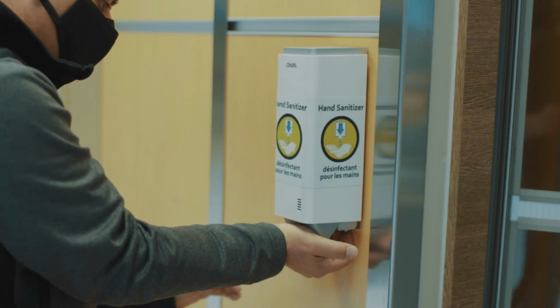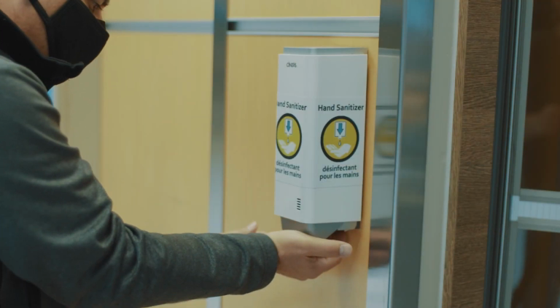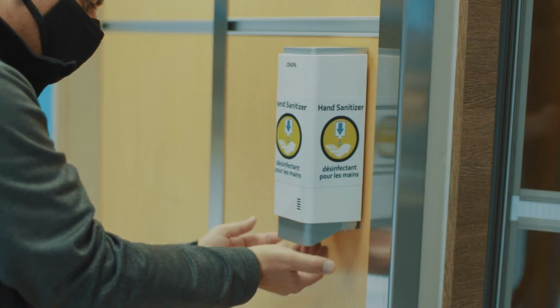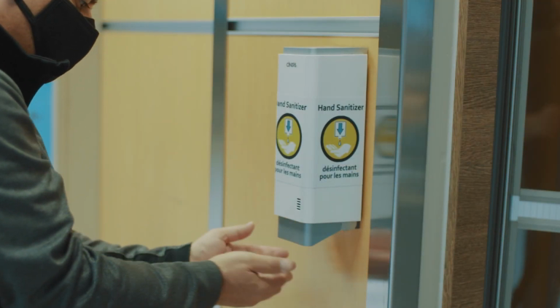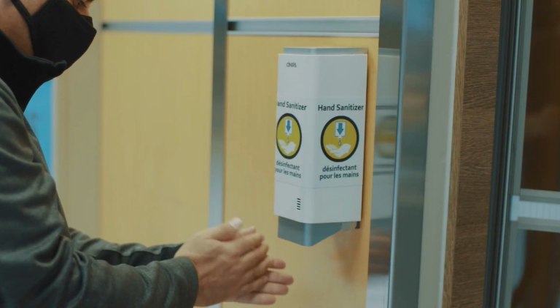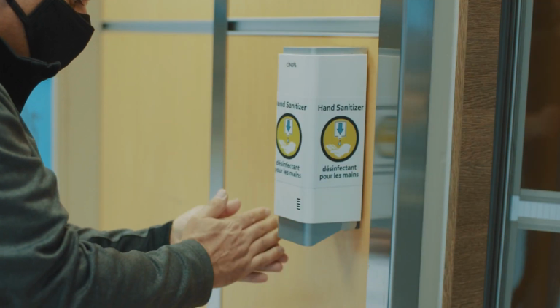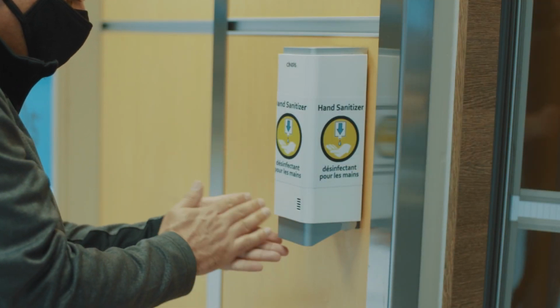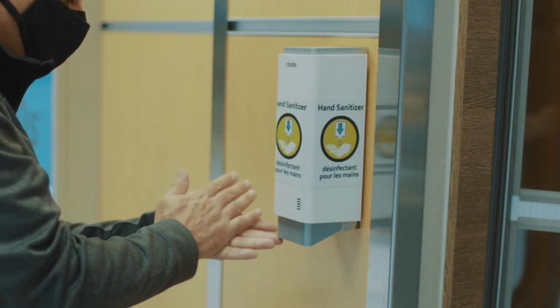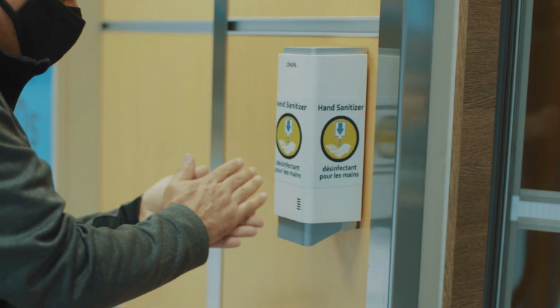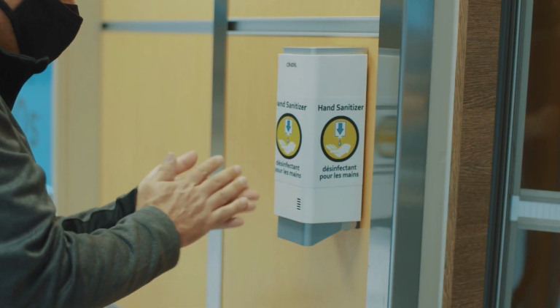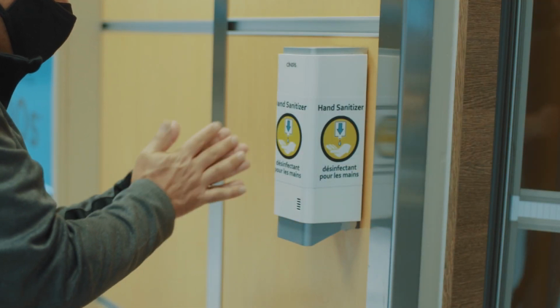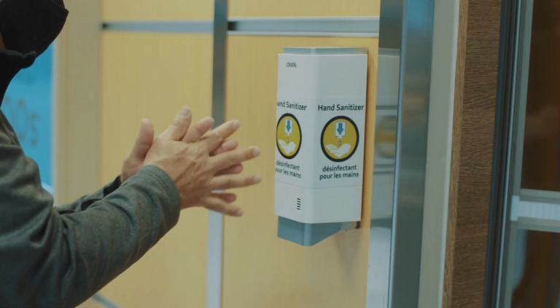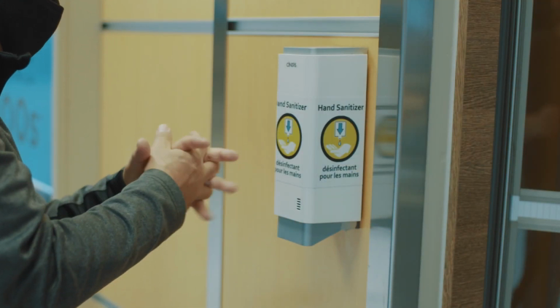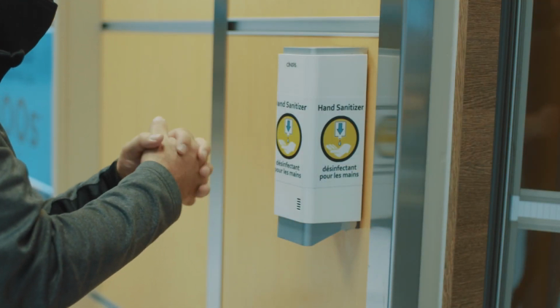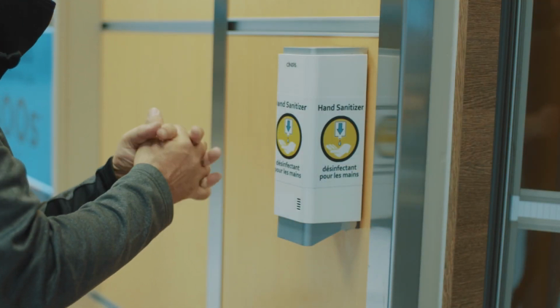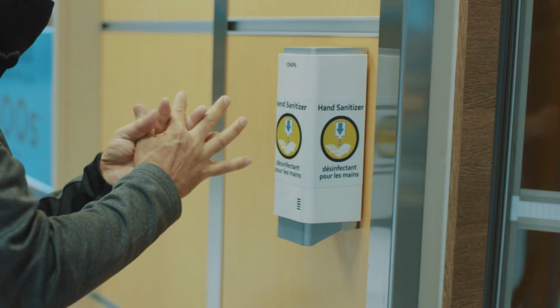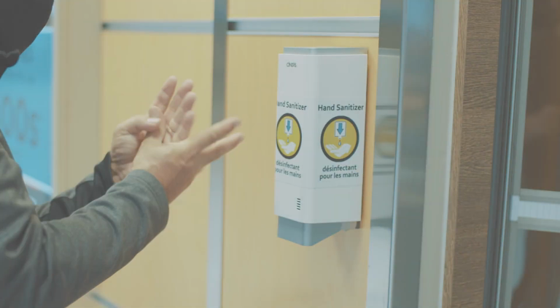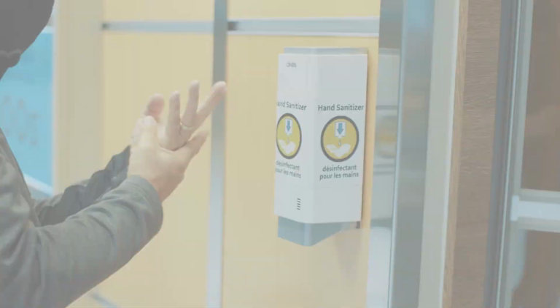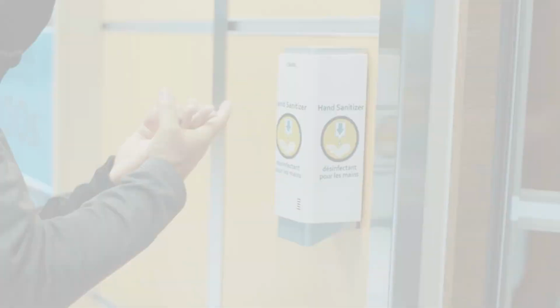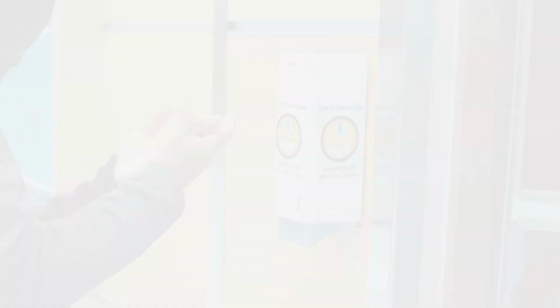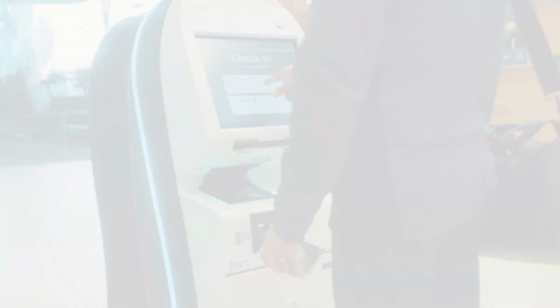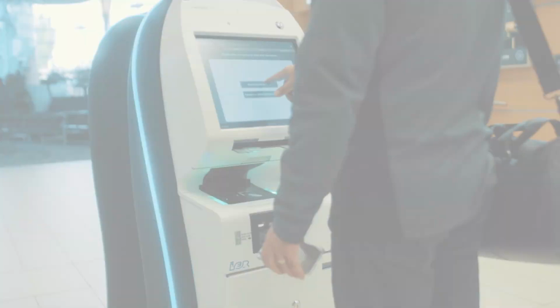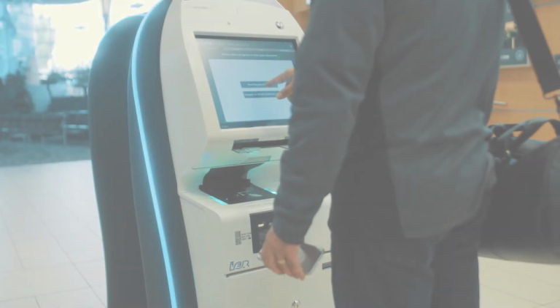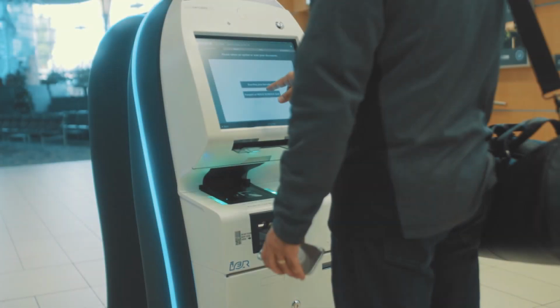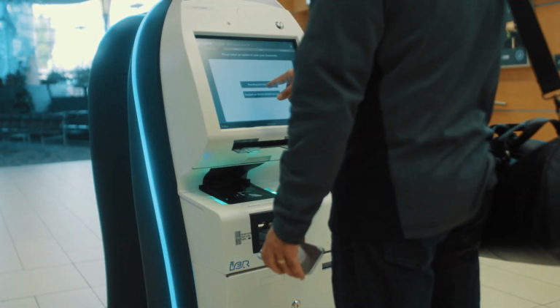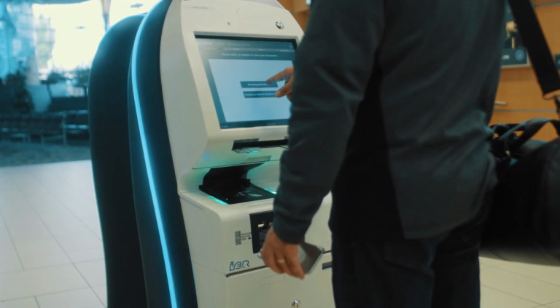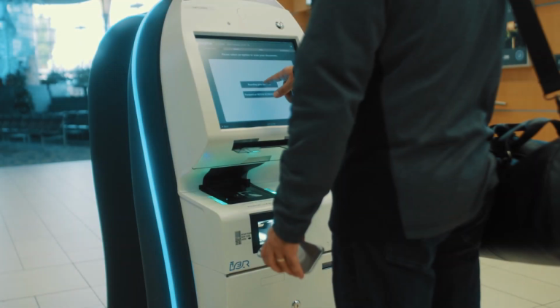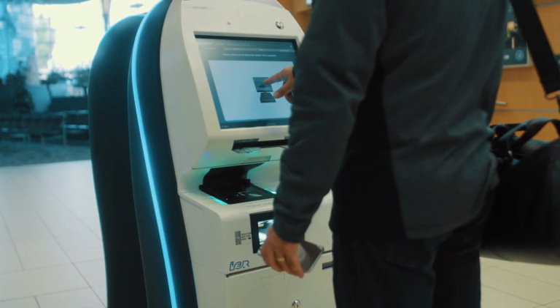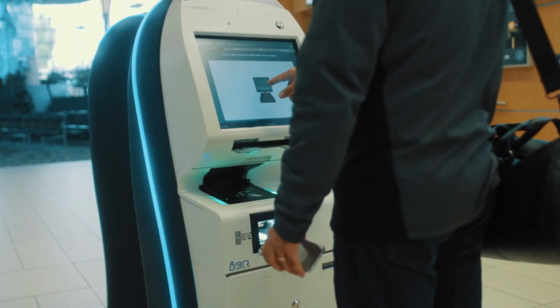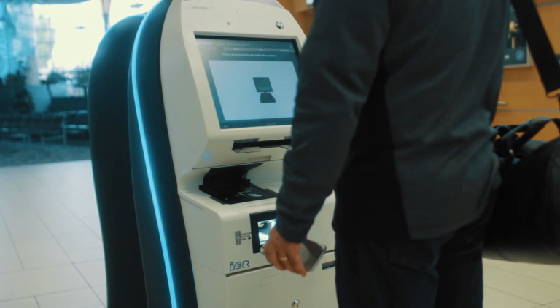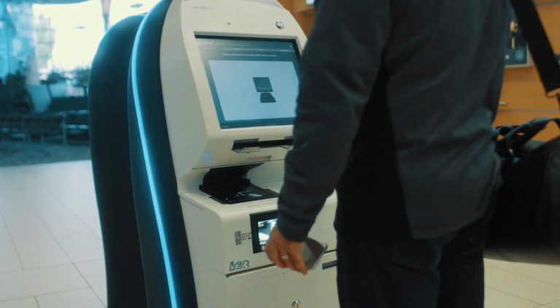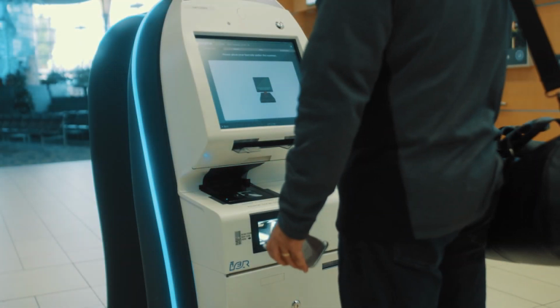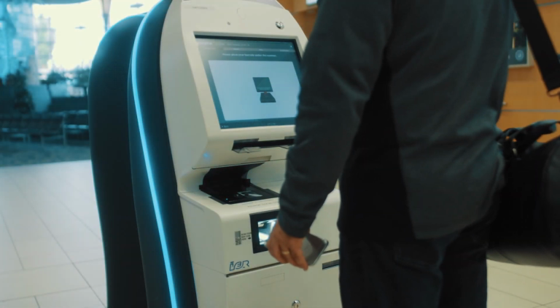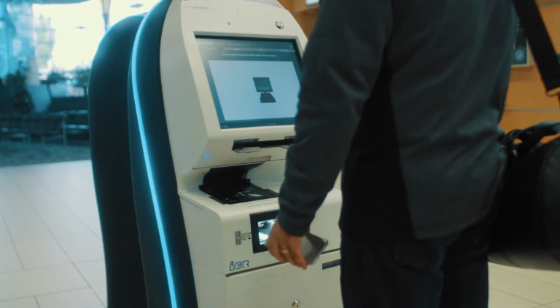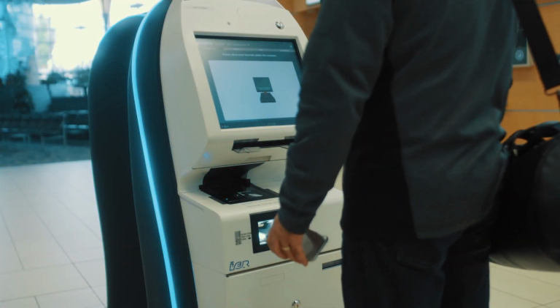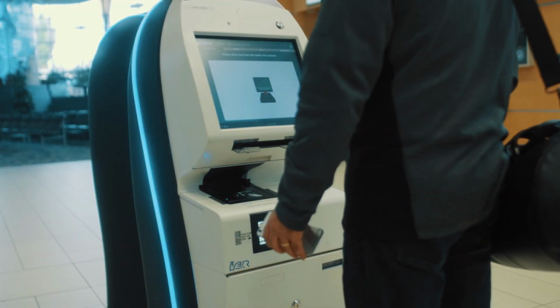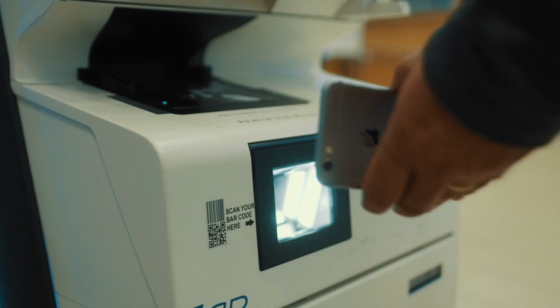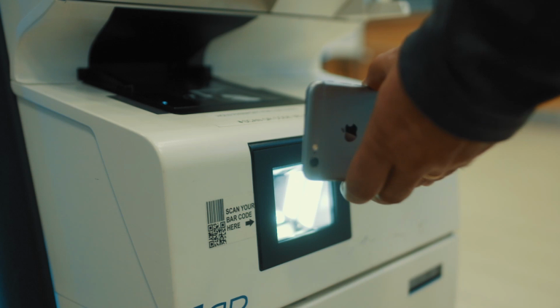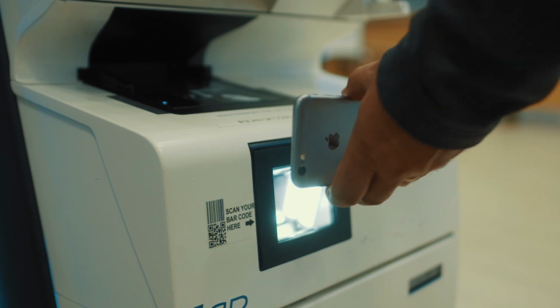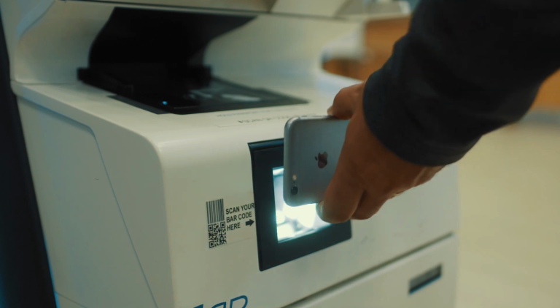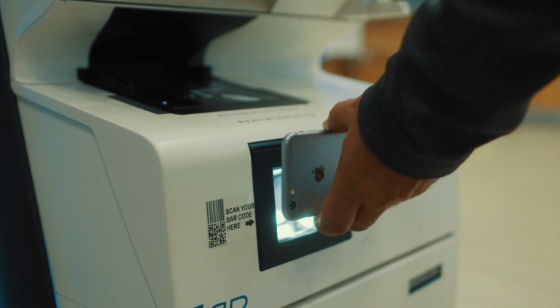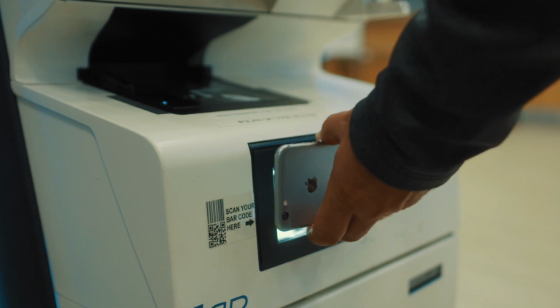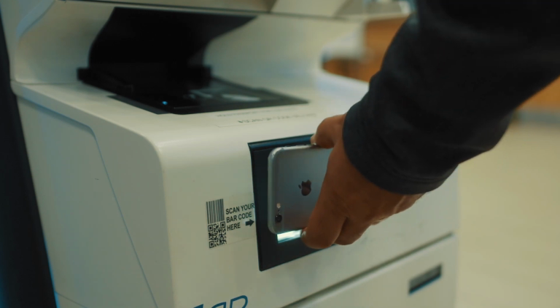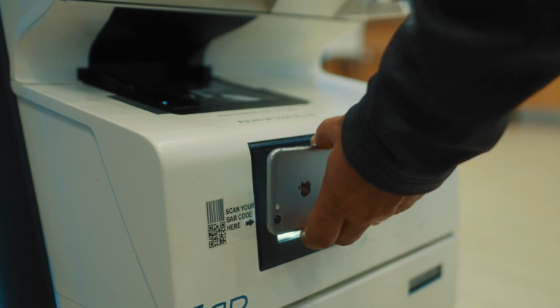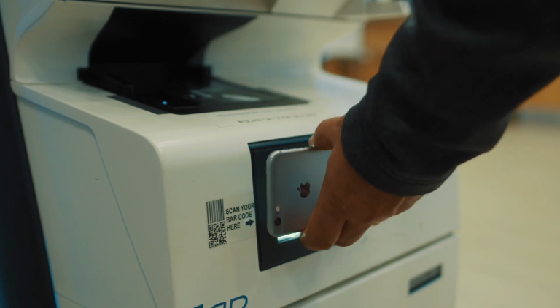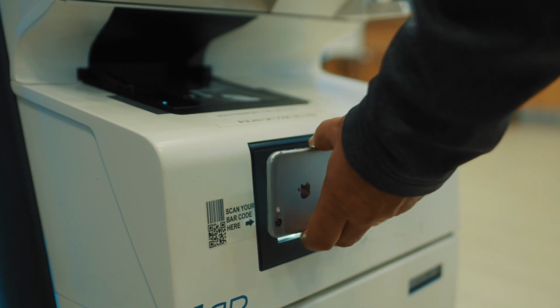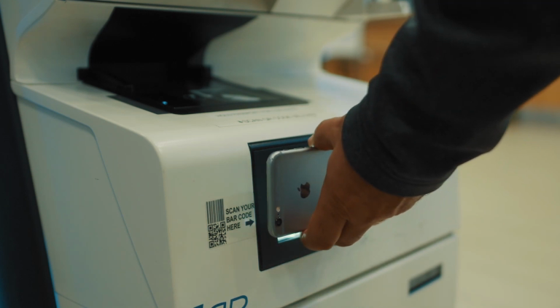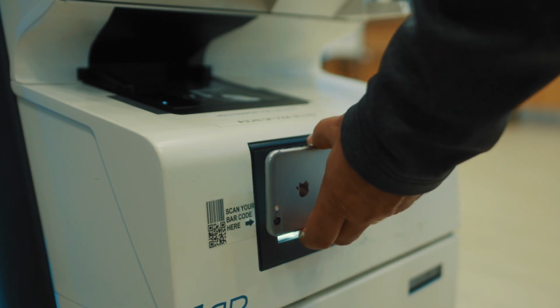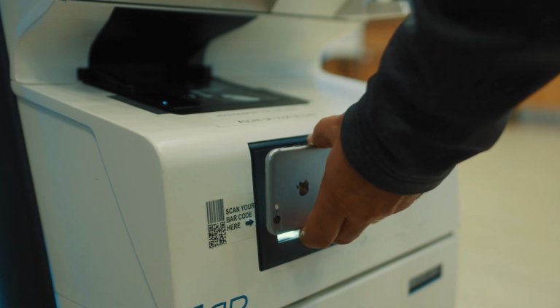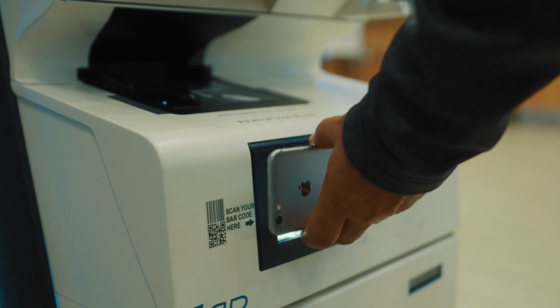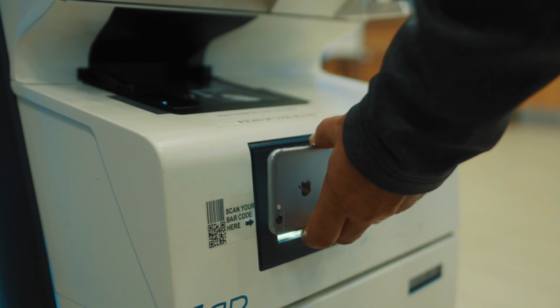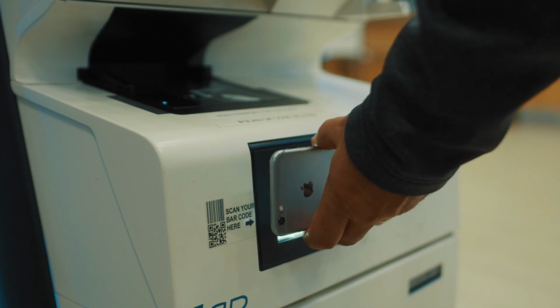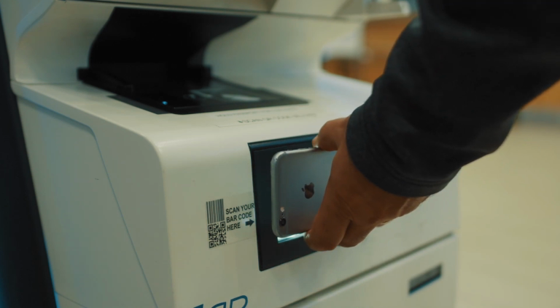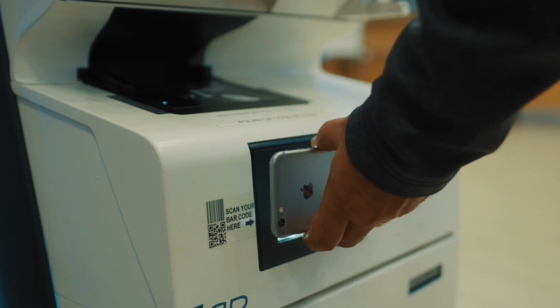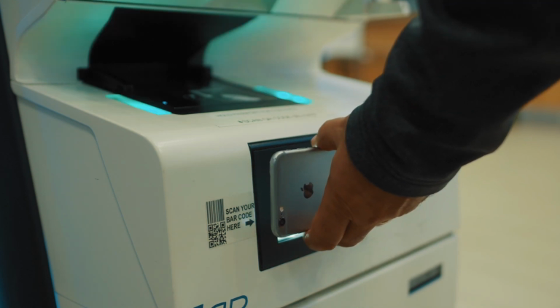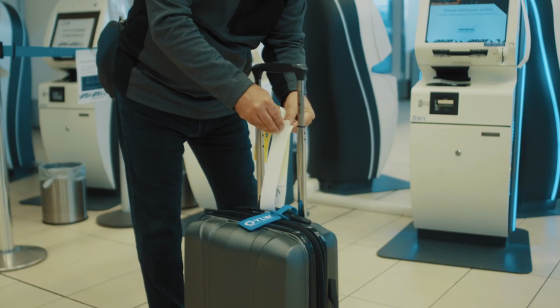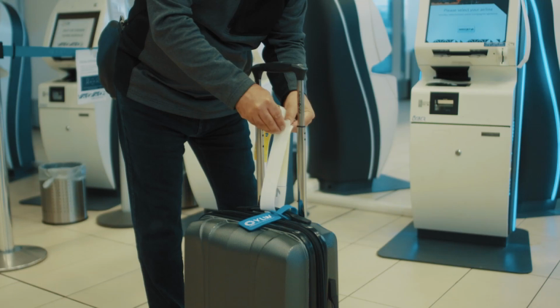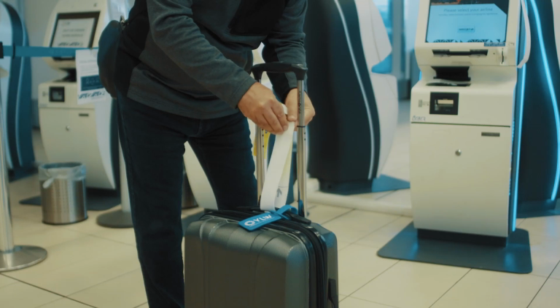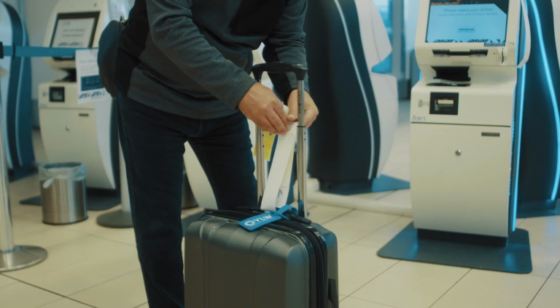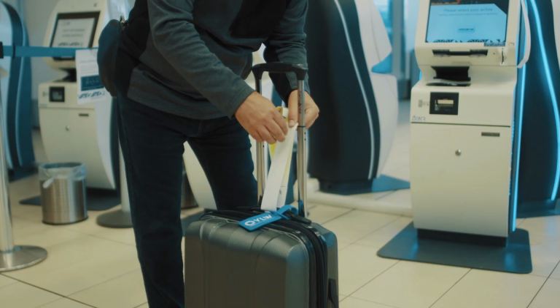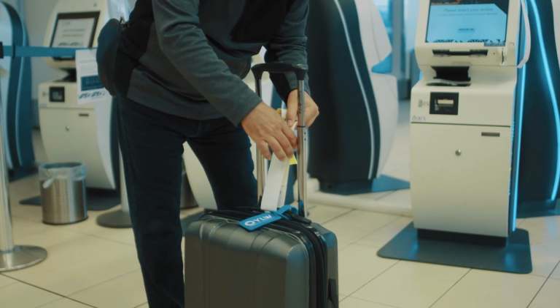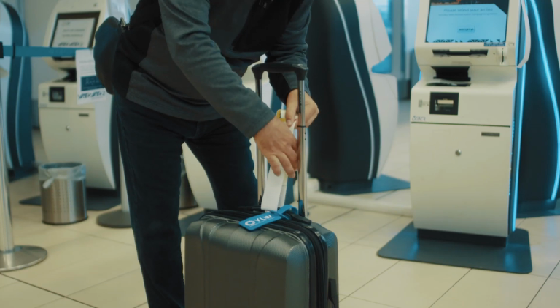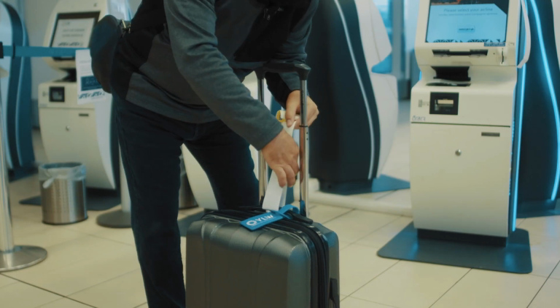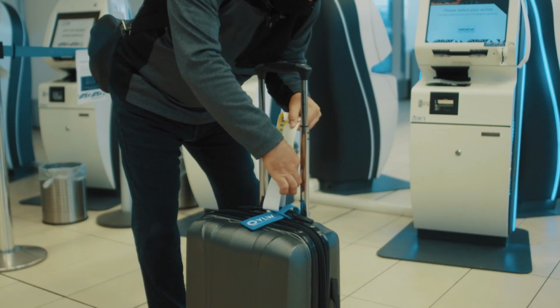Upon entering, sanitize your hands, and if you're checking luggage, use a self-service kiosk to print off your bag tag and apply it yourself.